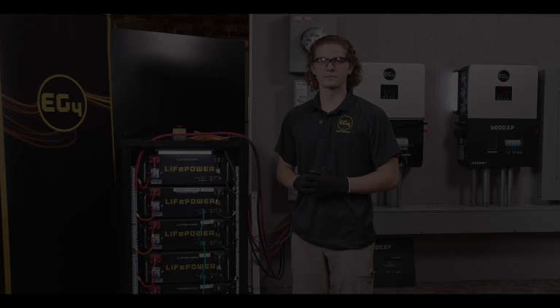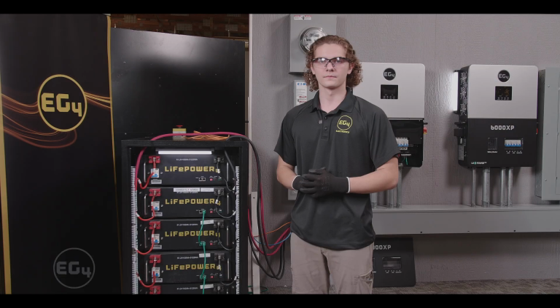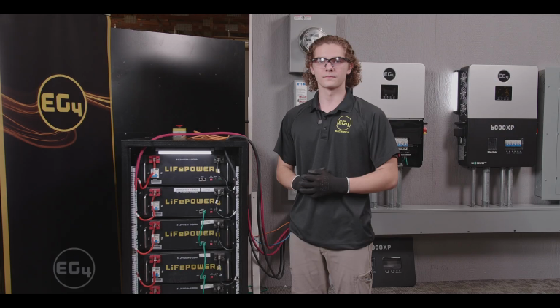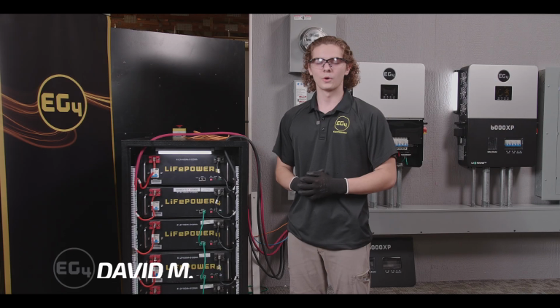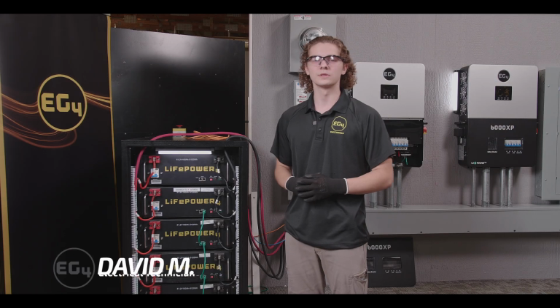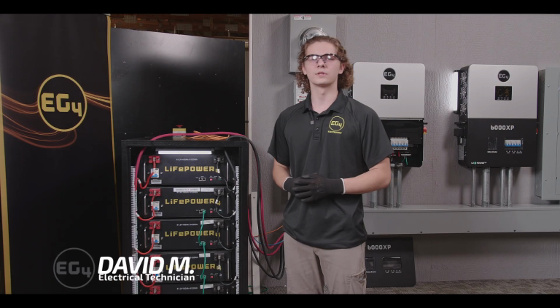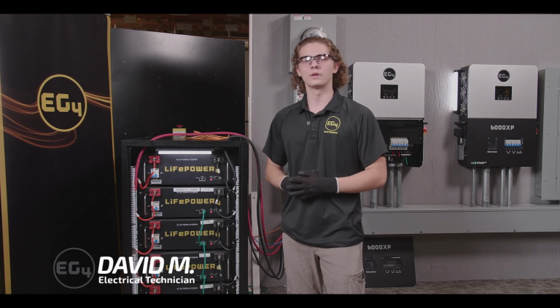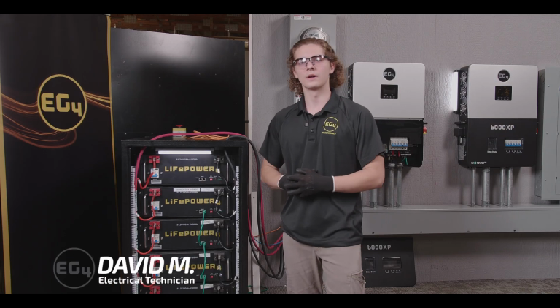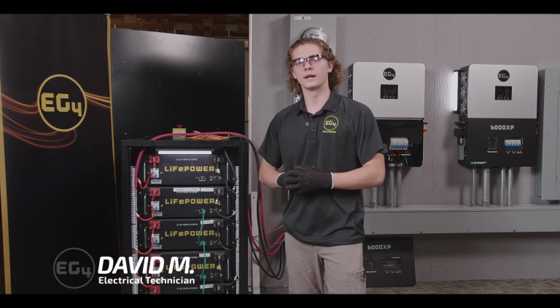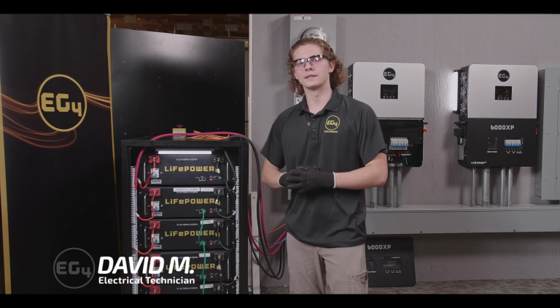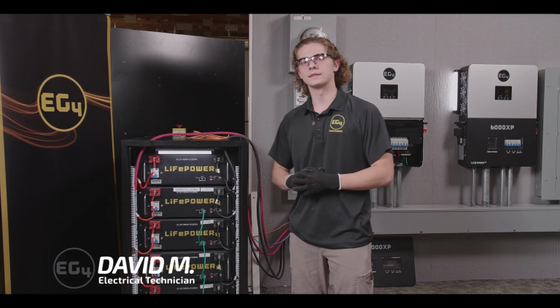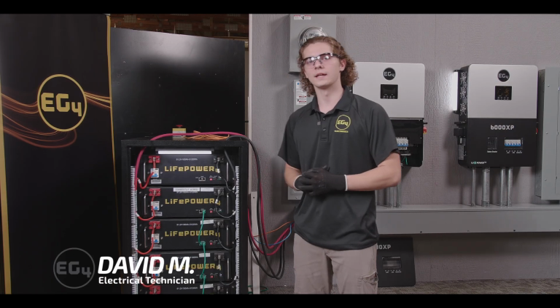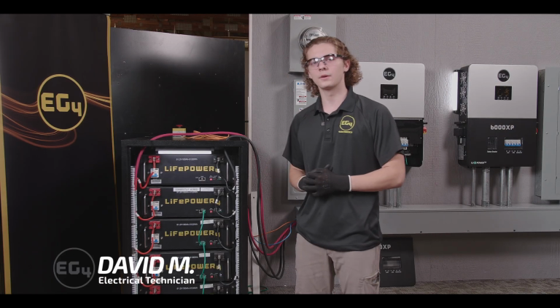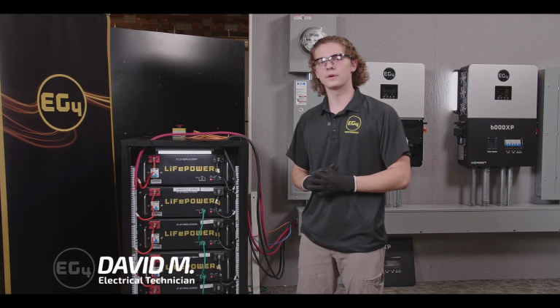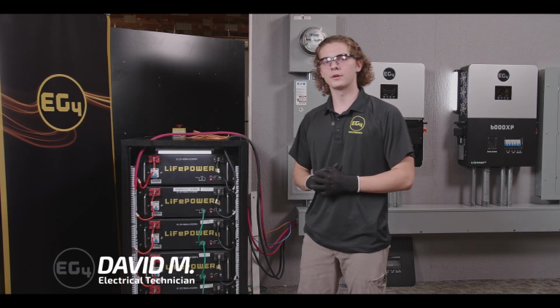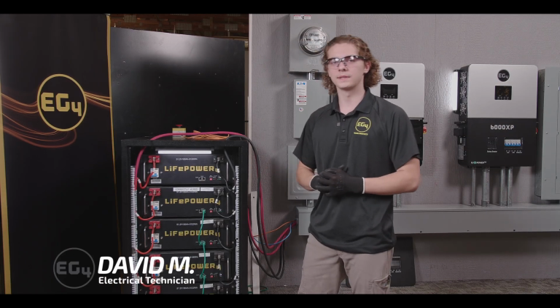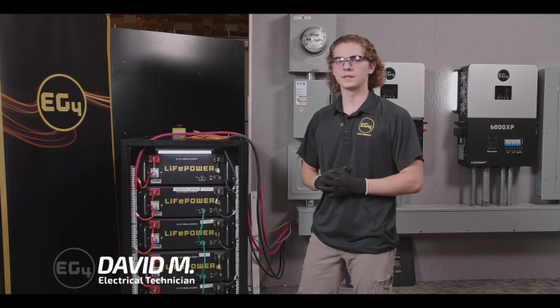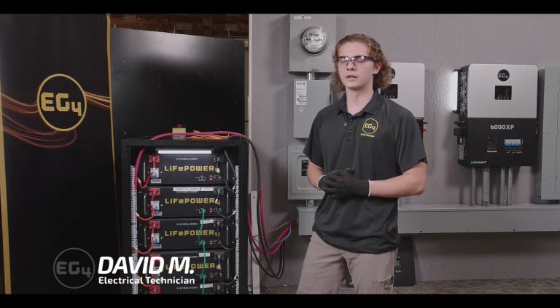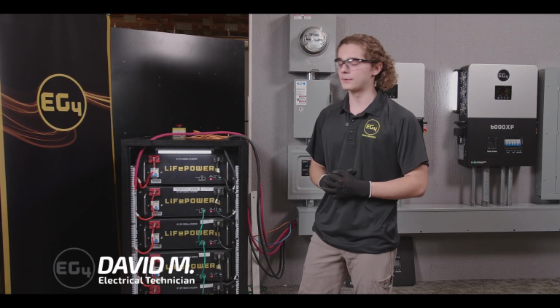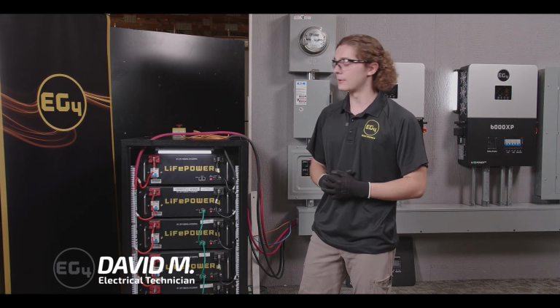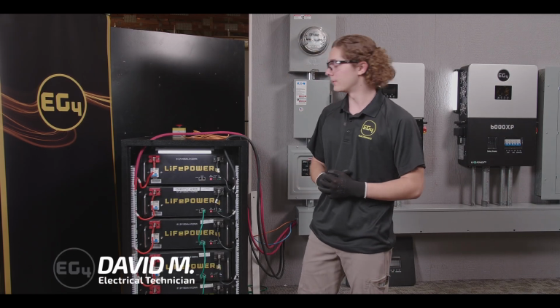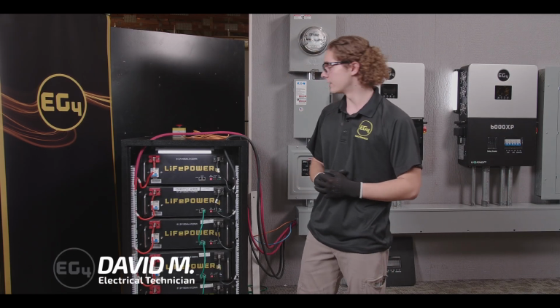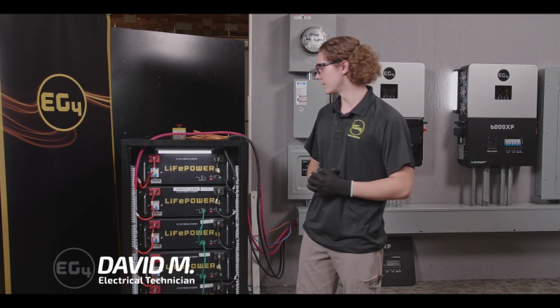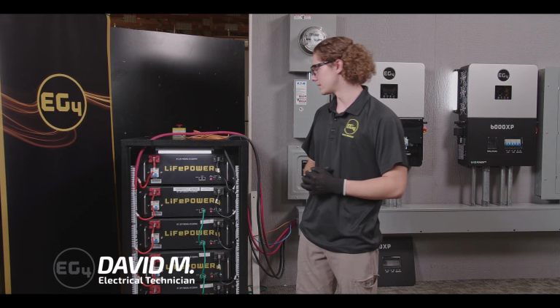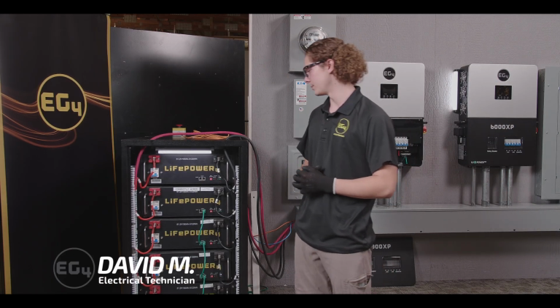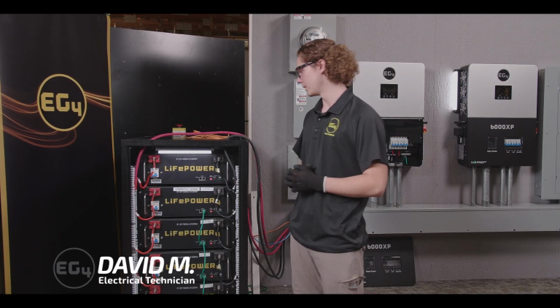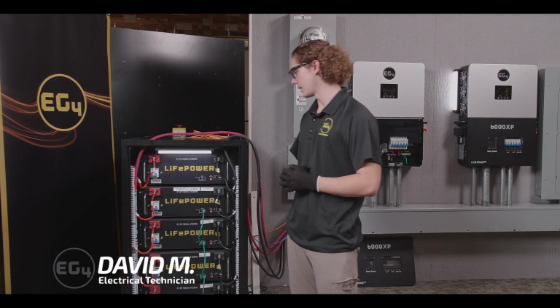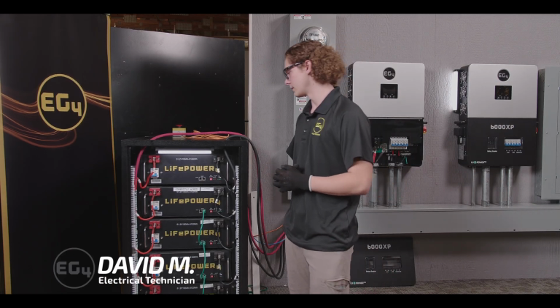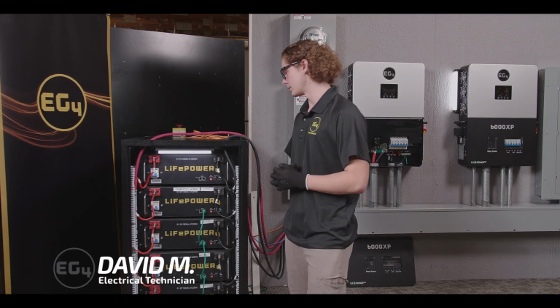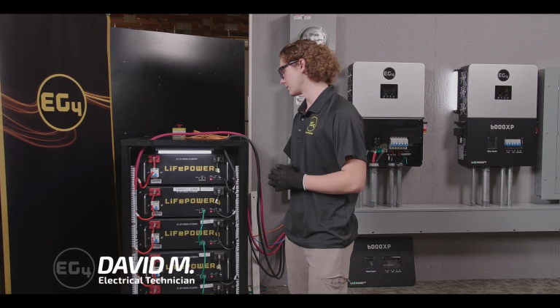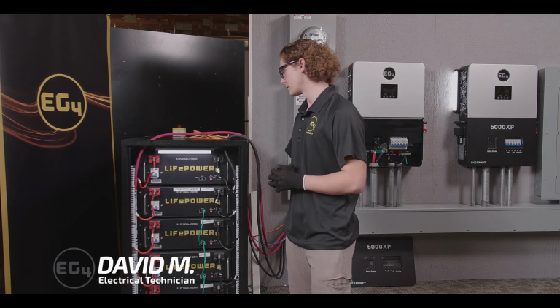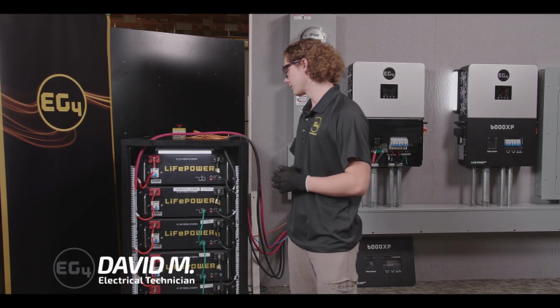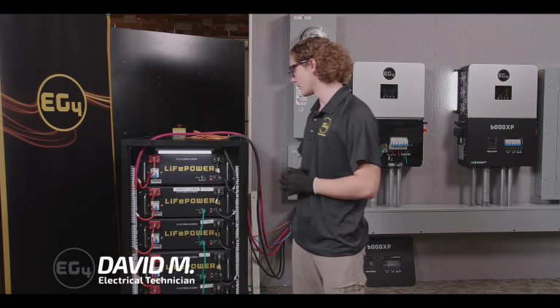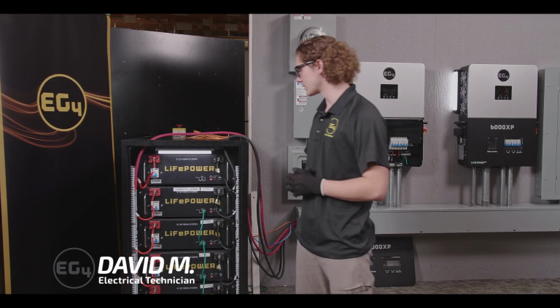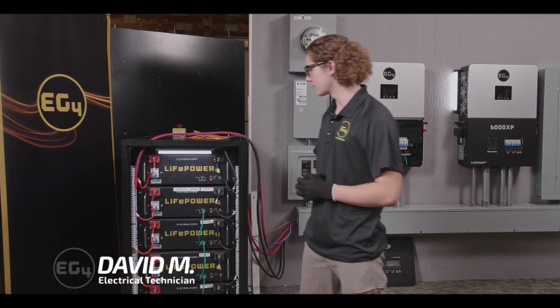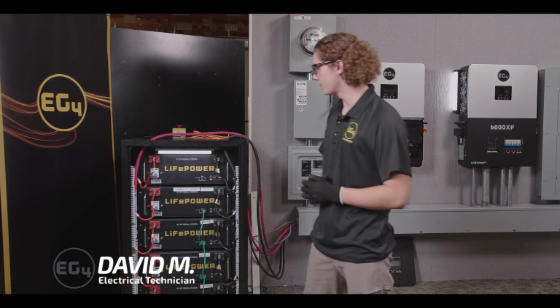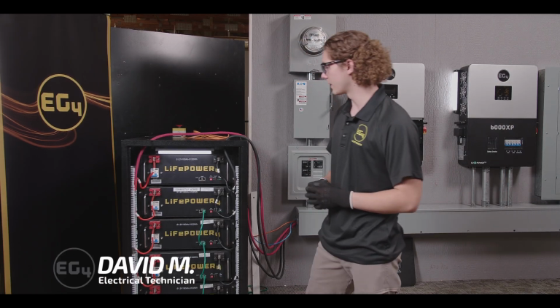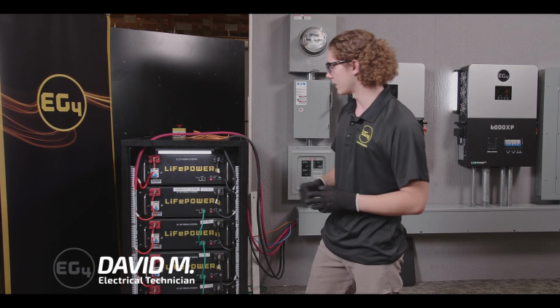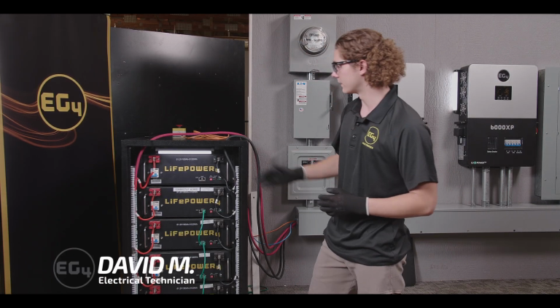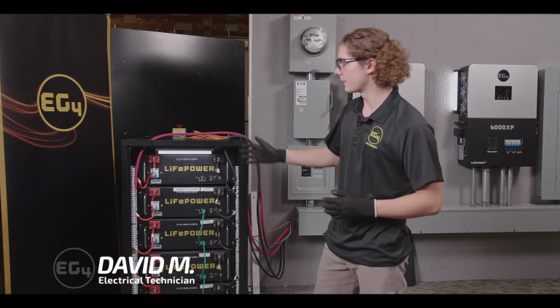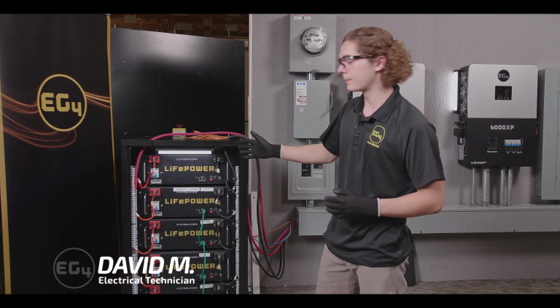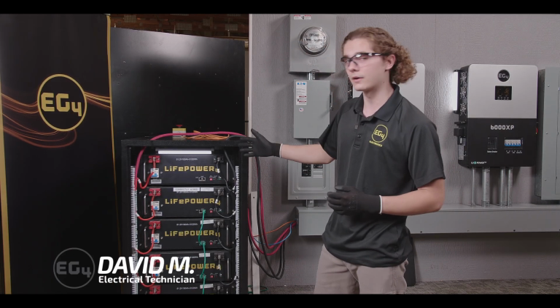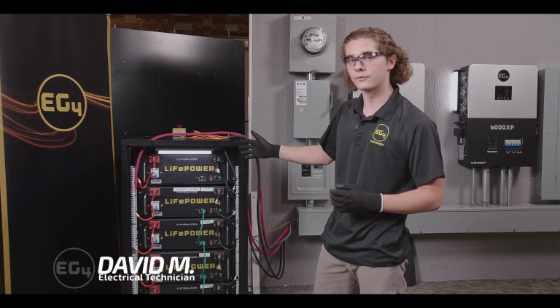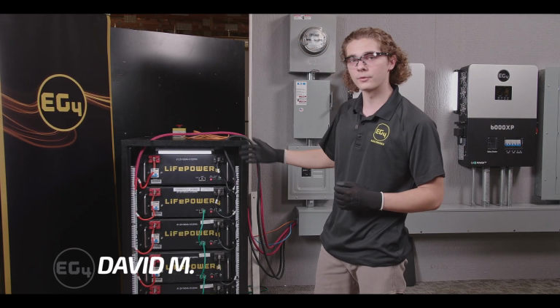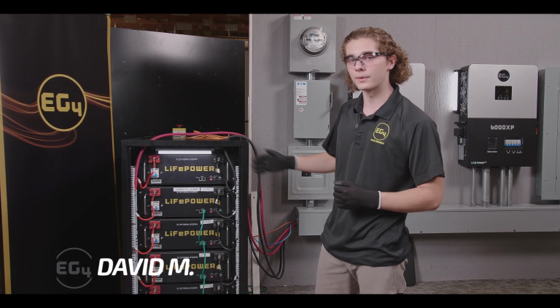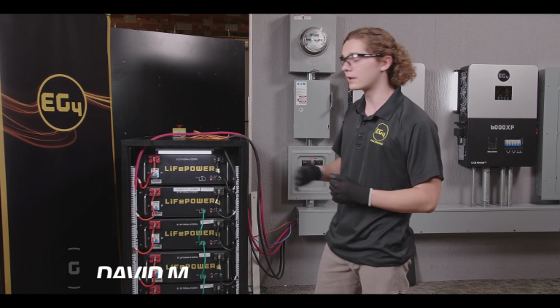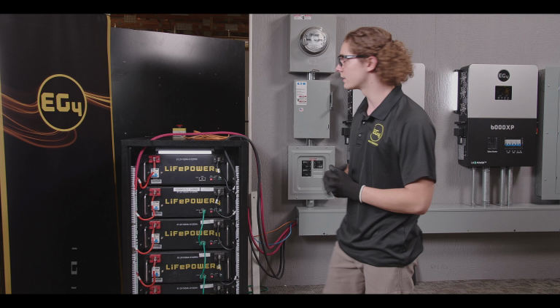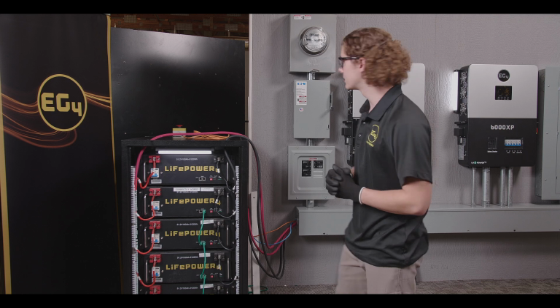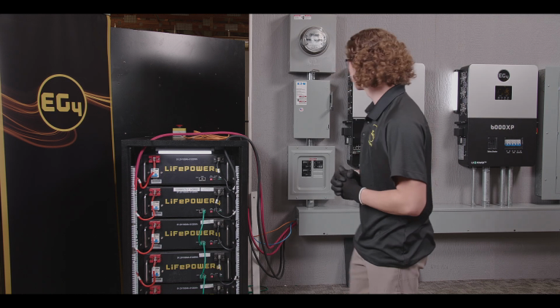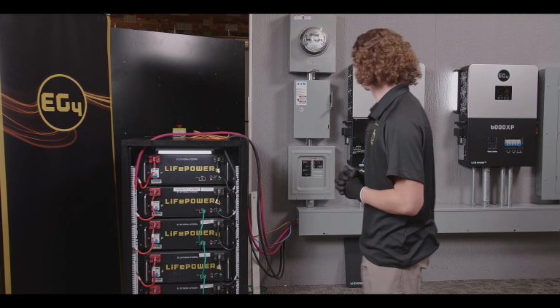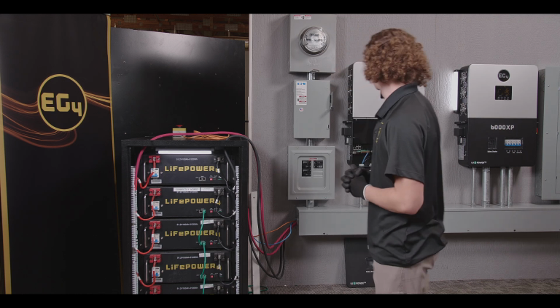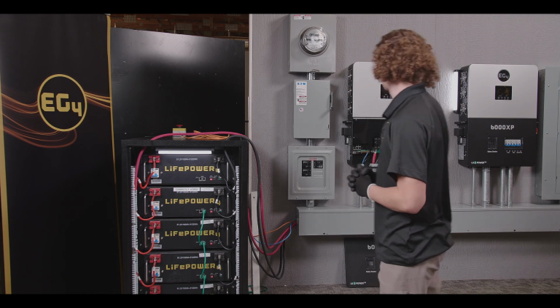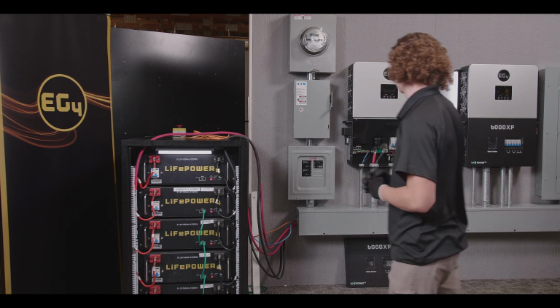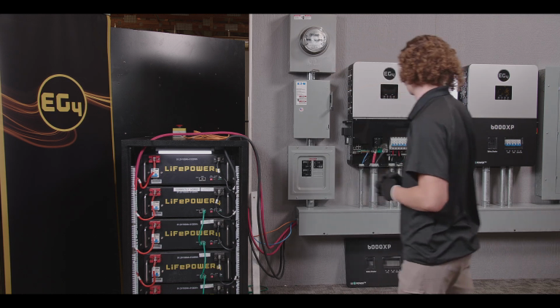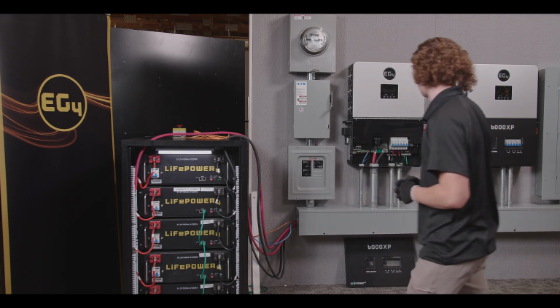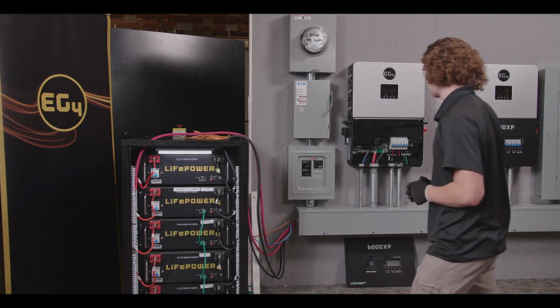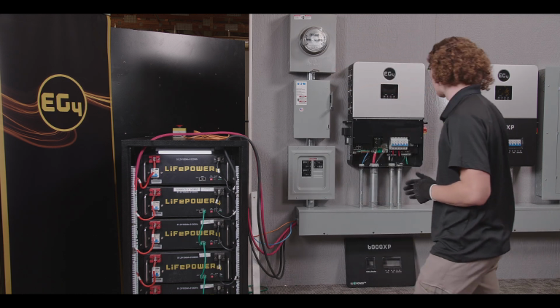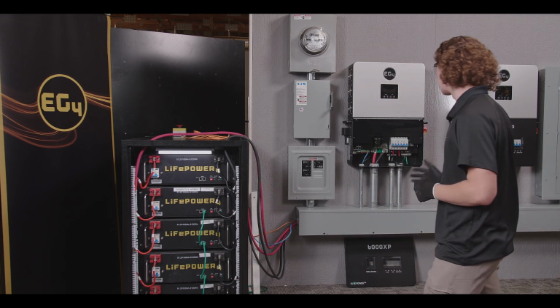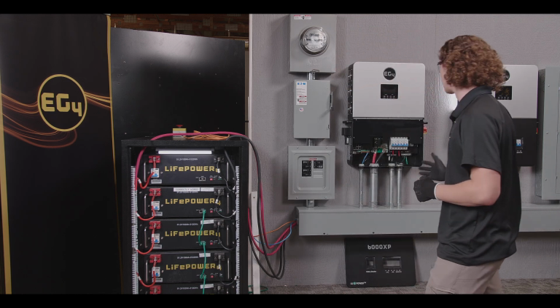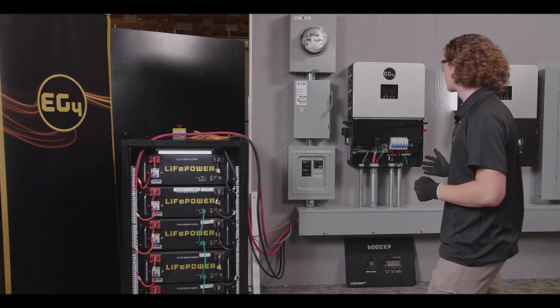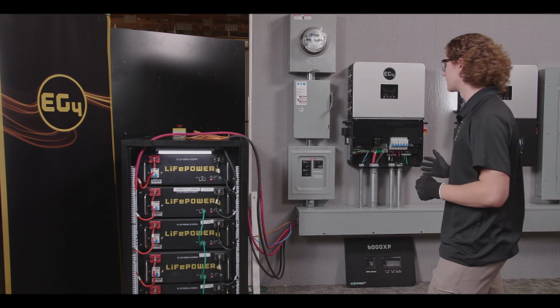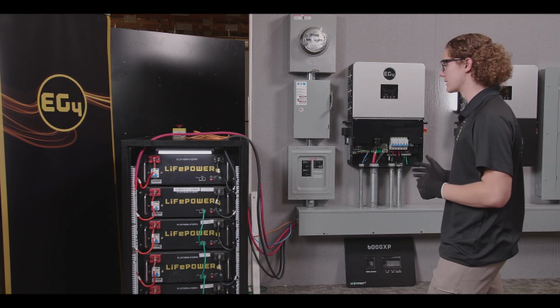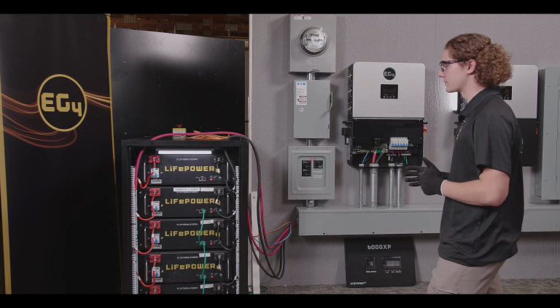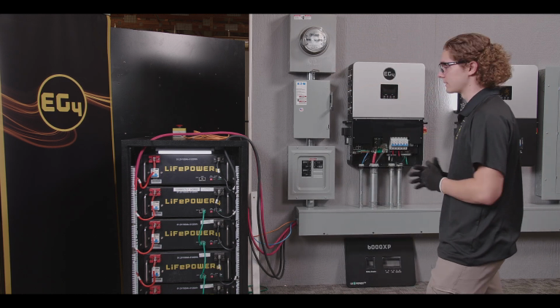What's going on guys? Today we're going to be talking about BMS communications. First up we have LifePower 4 batteries communicating with our 6000 XP.